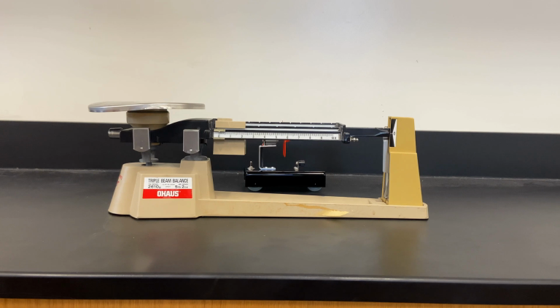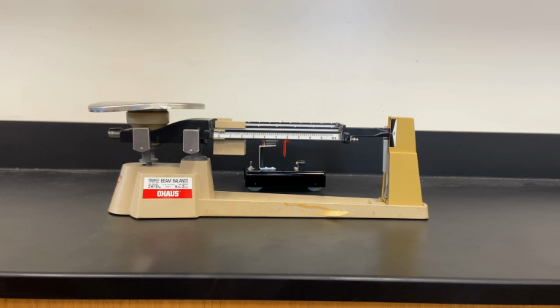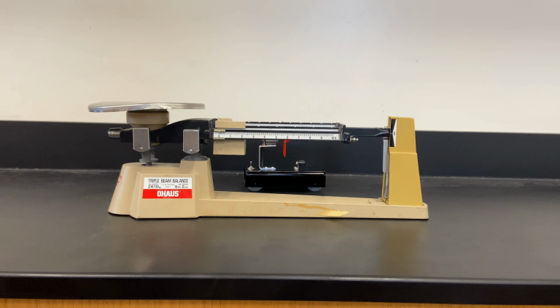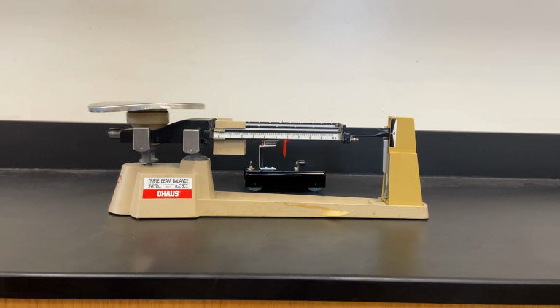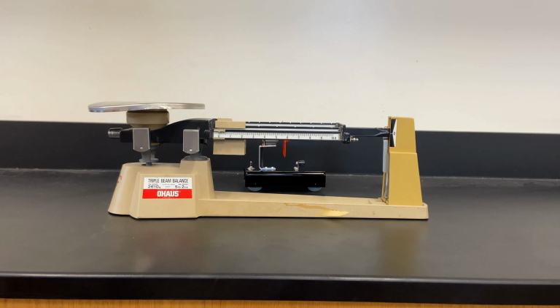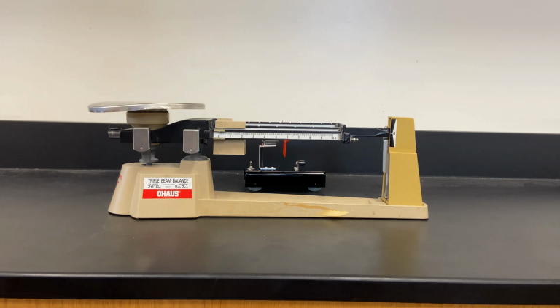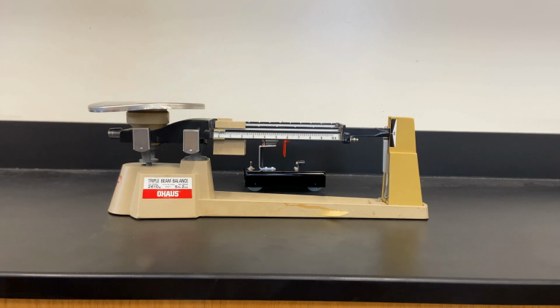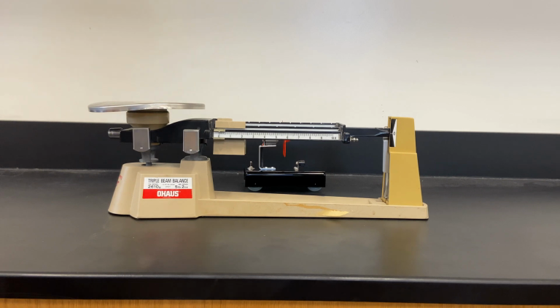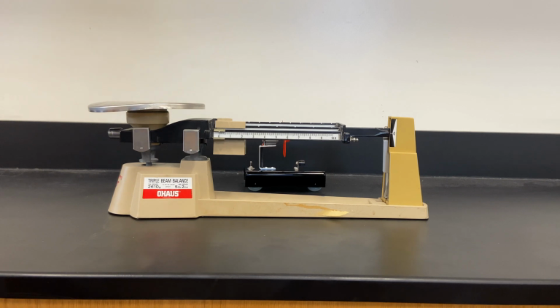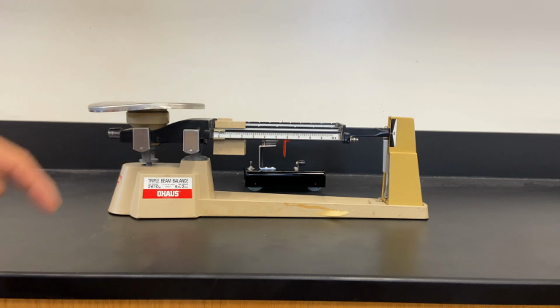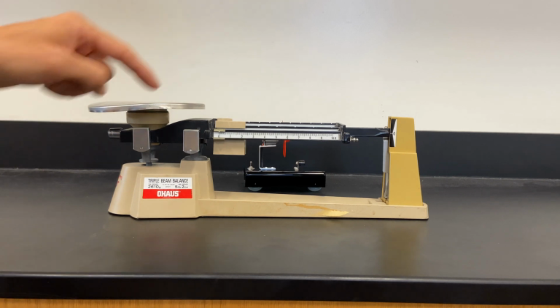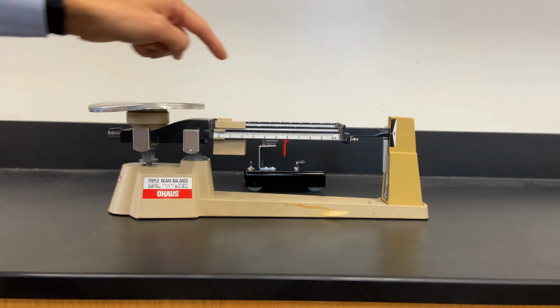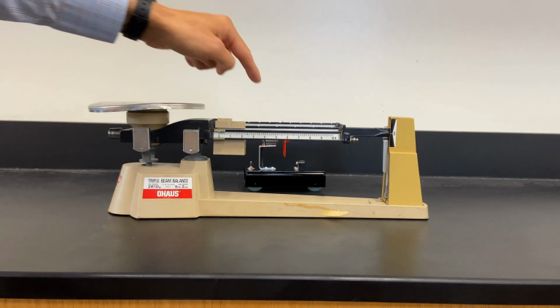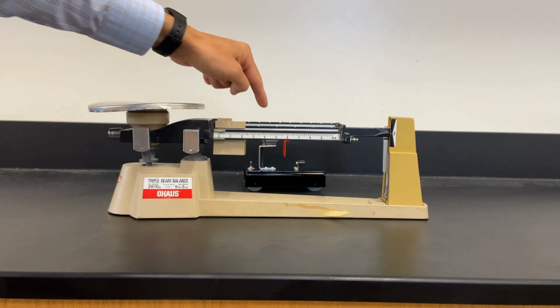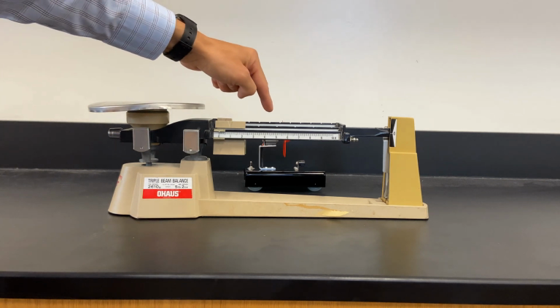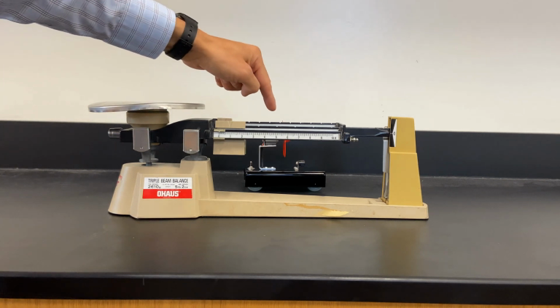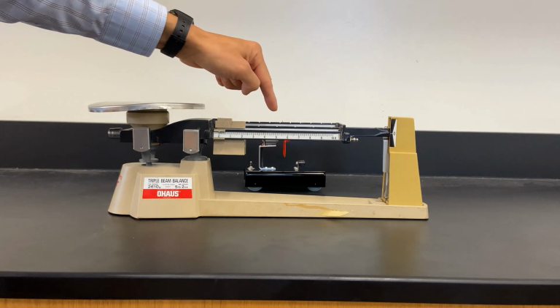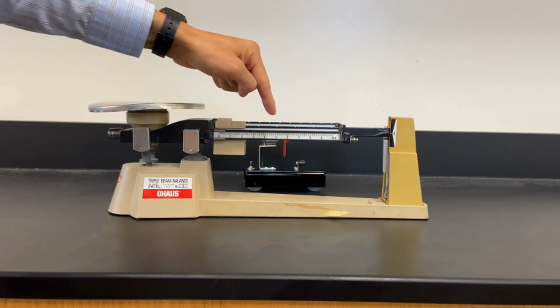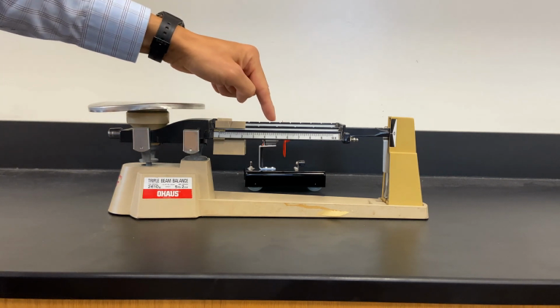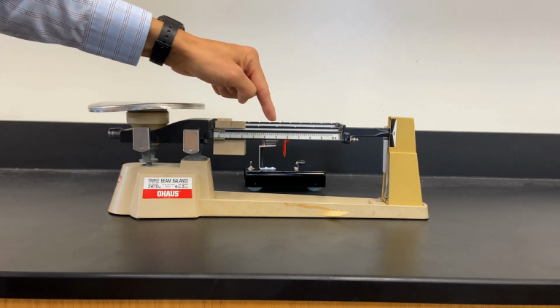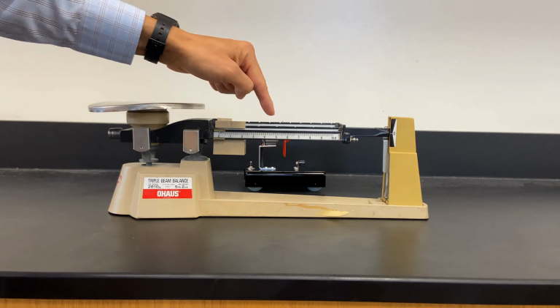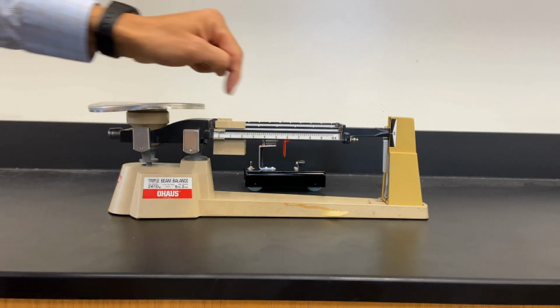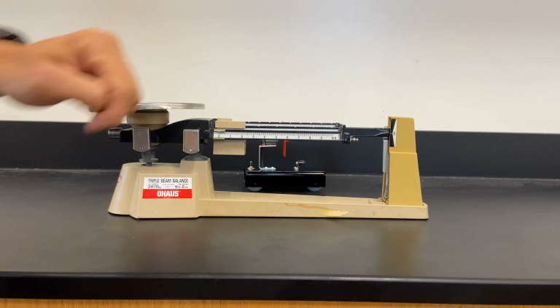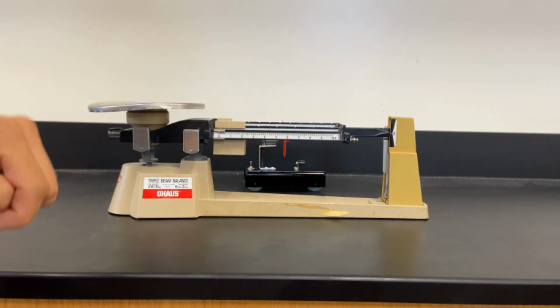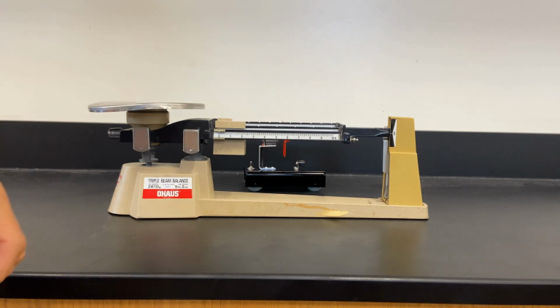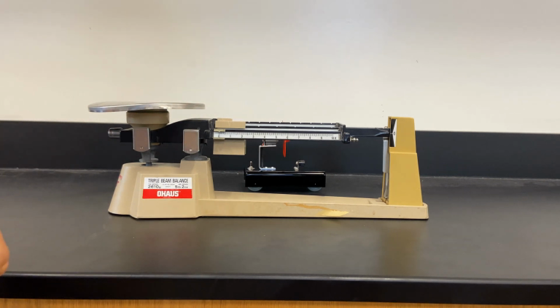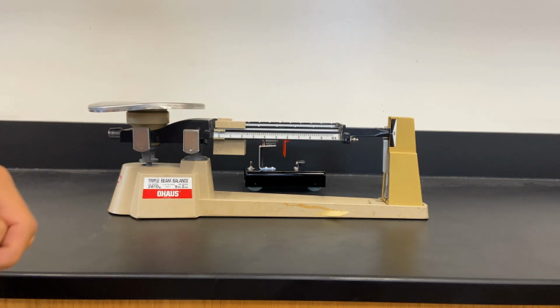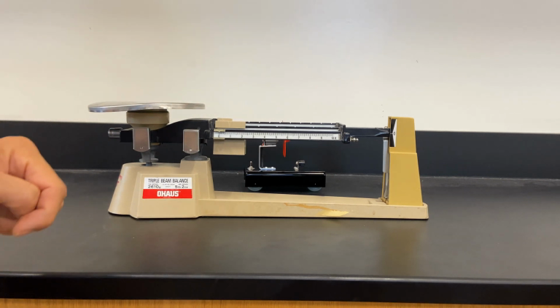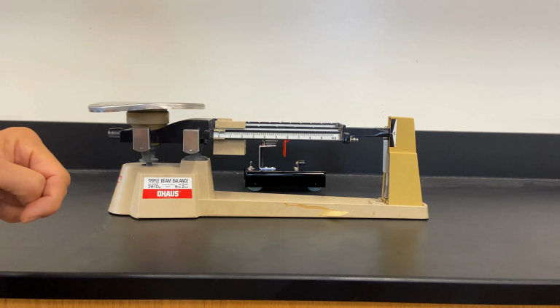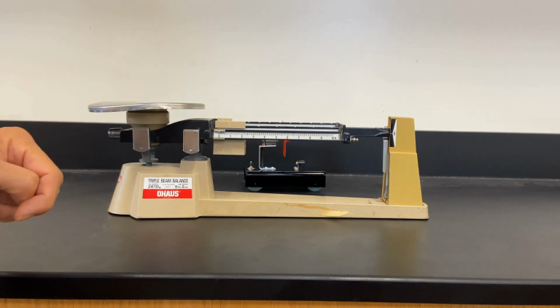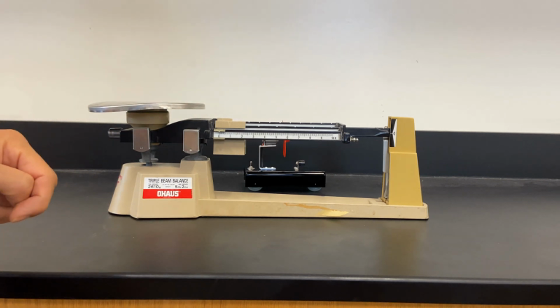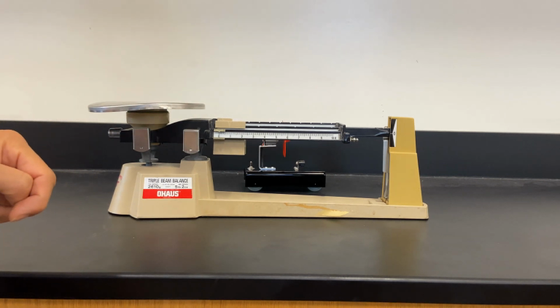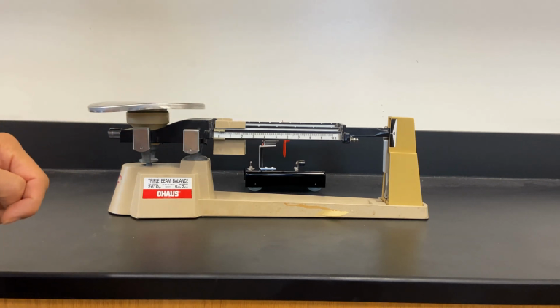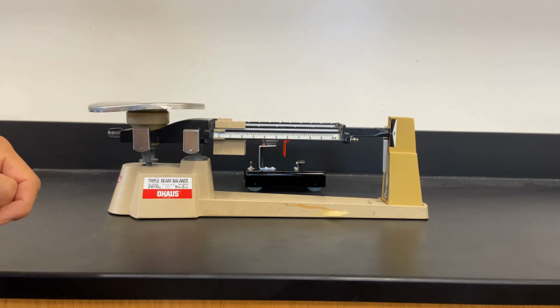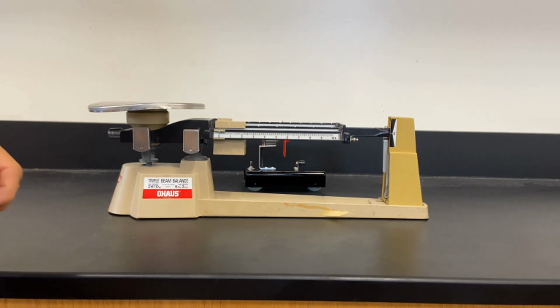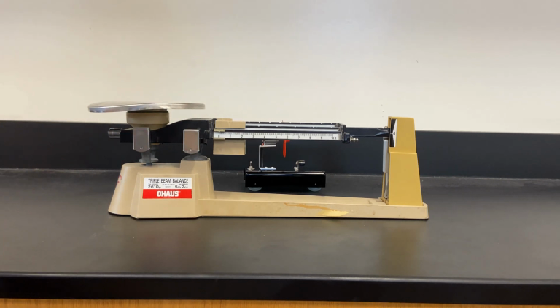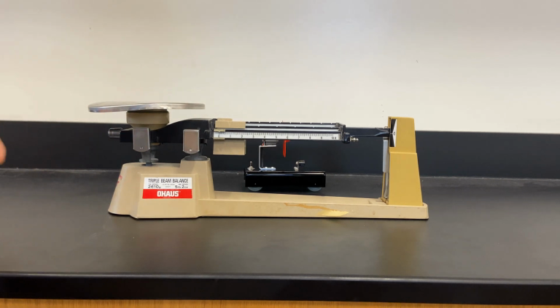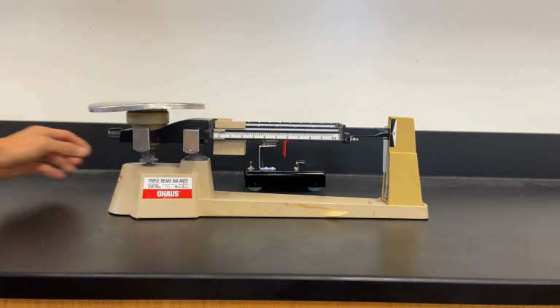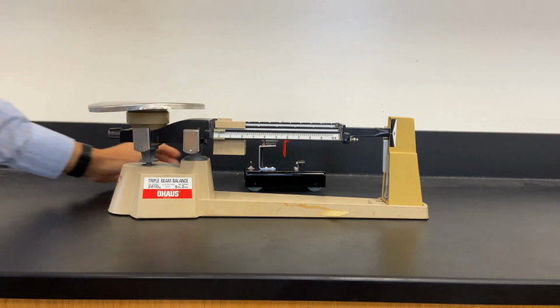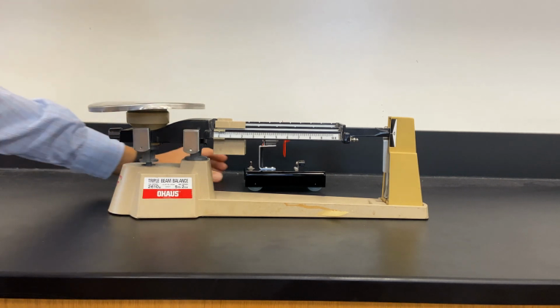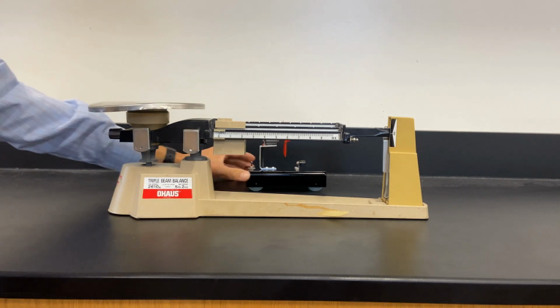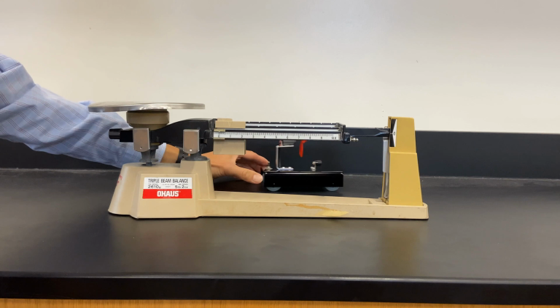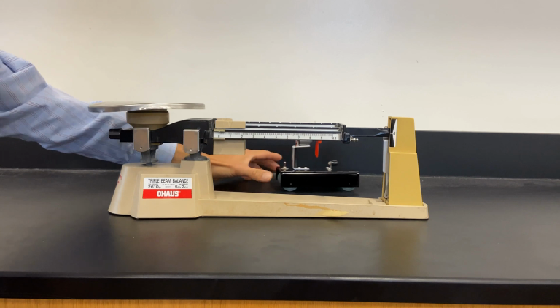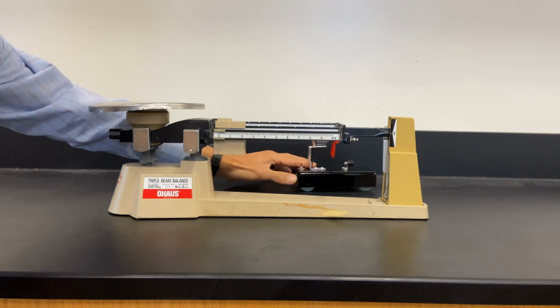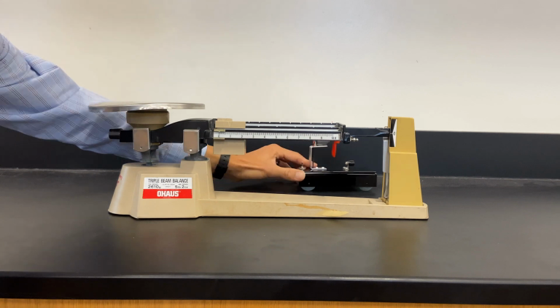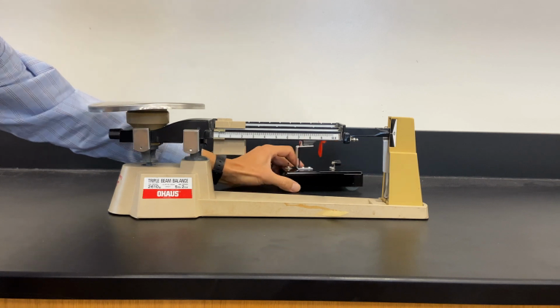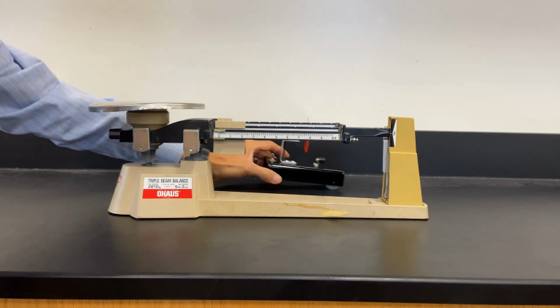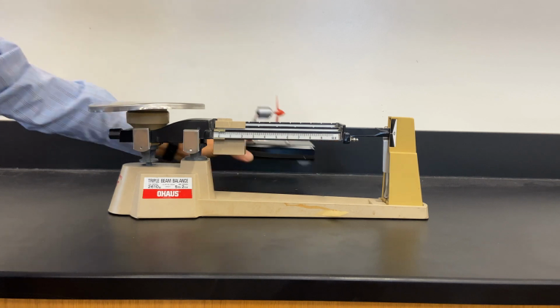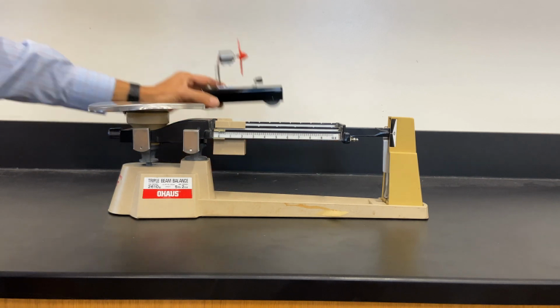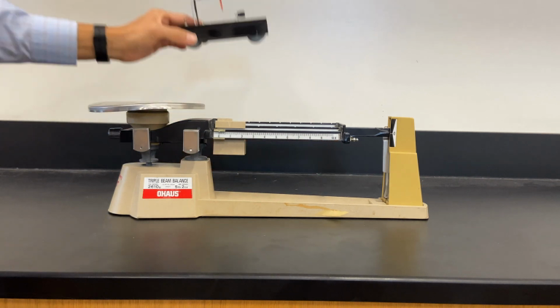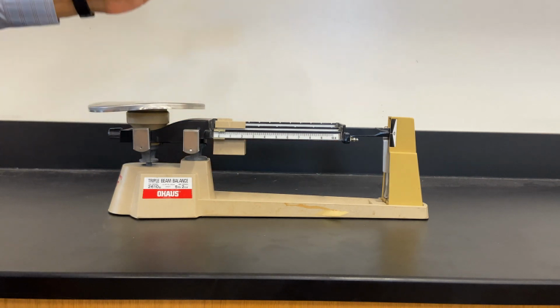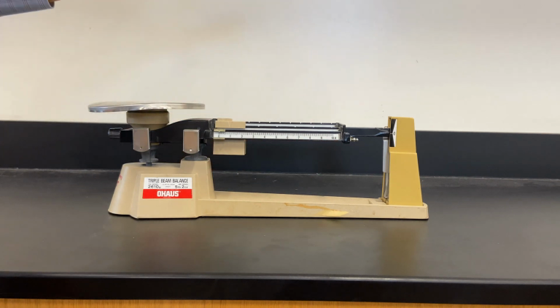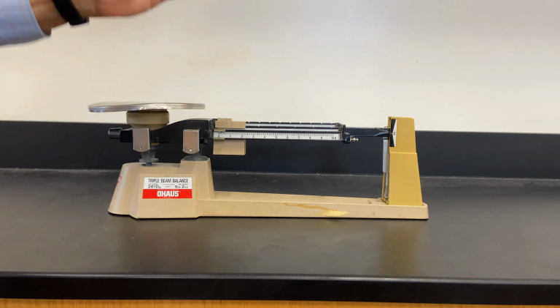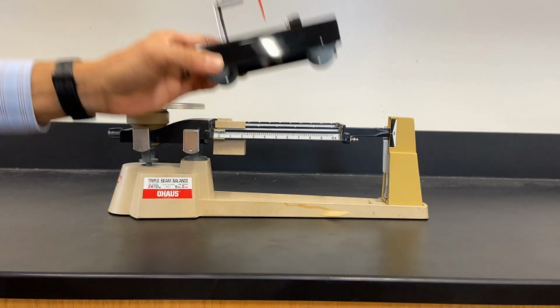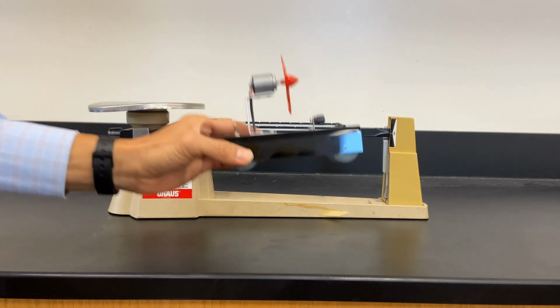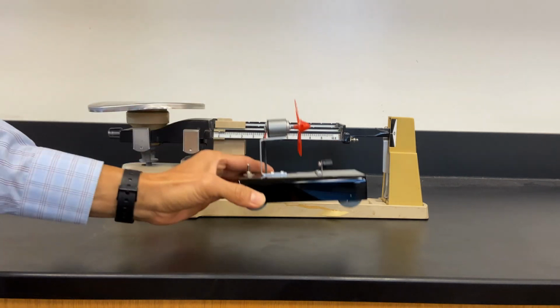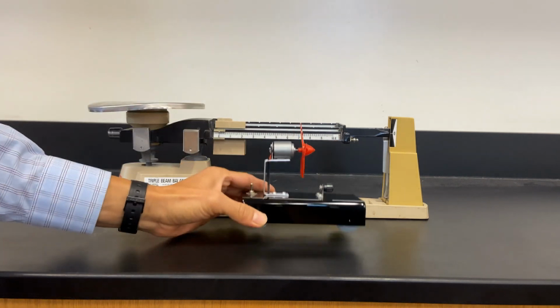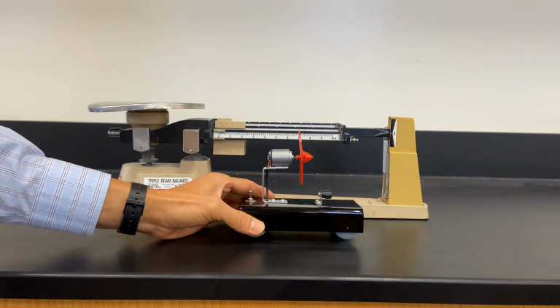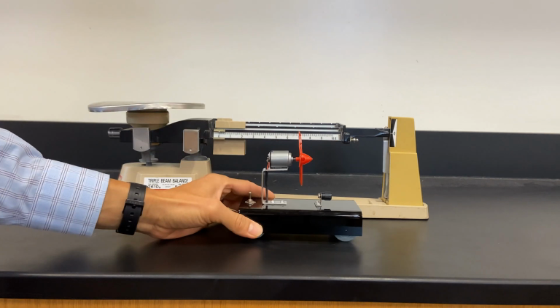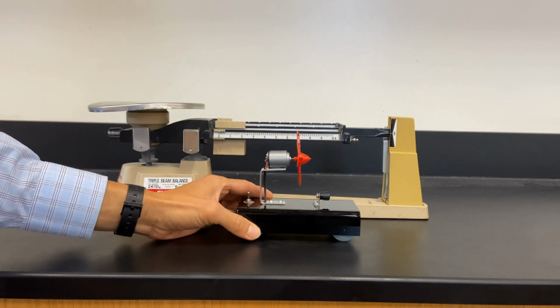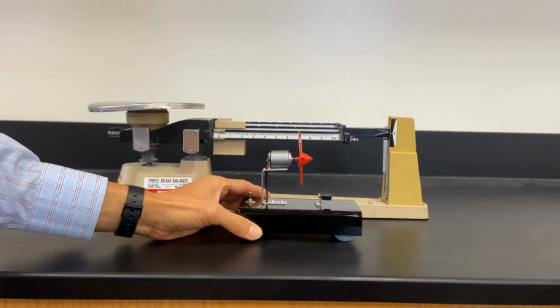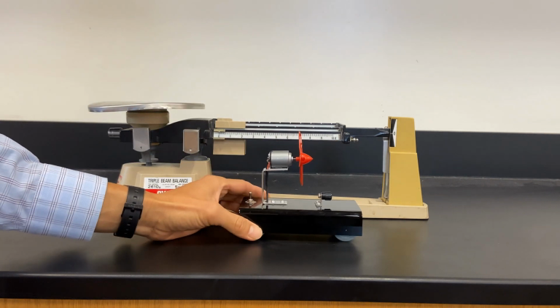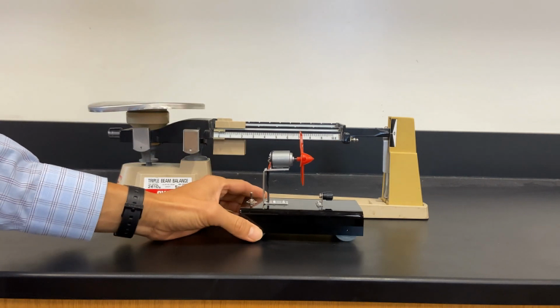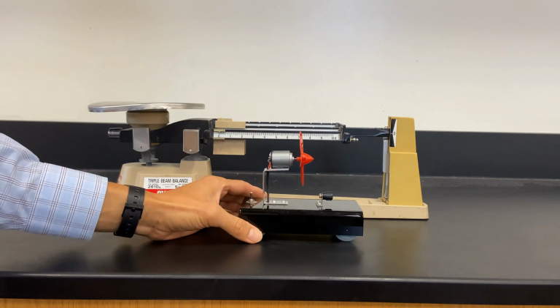This is called the triple beam balance because it has three beams, and we can use it to measure mass. We're going to measure the mass of this fan cart.